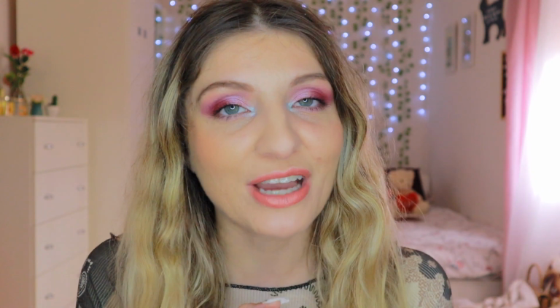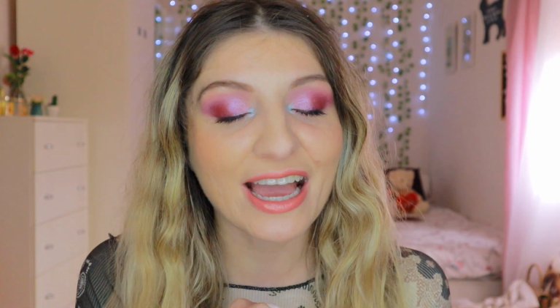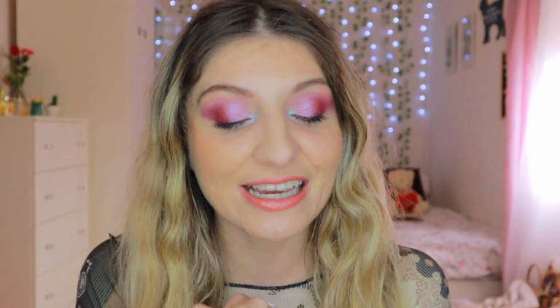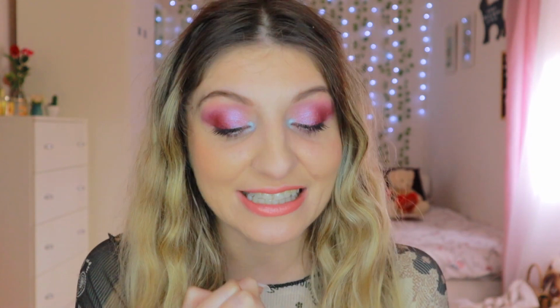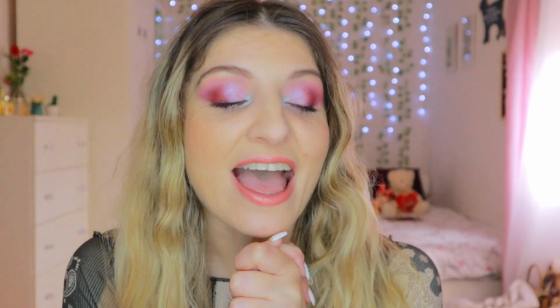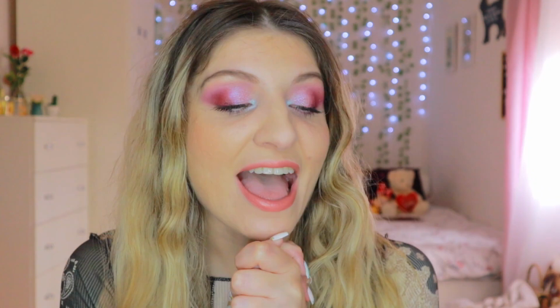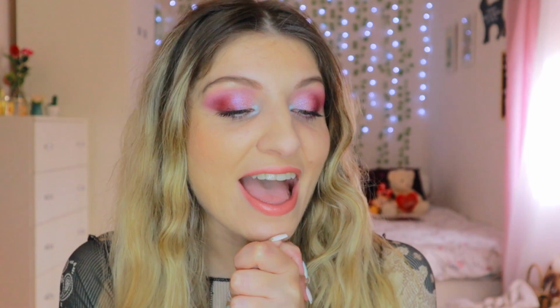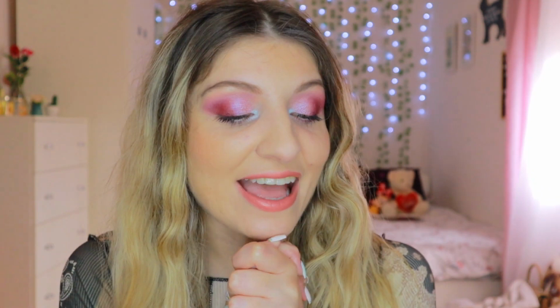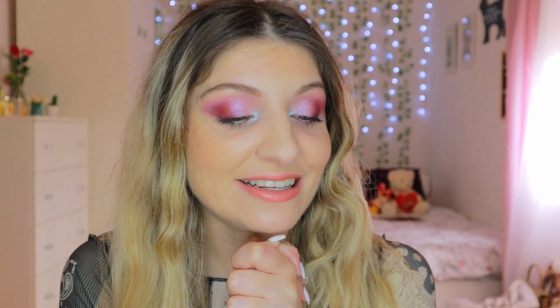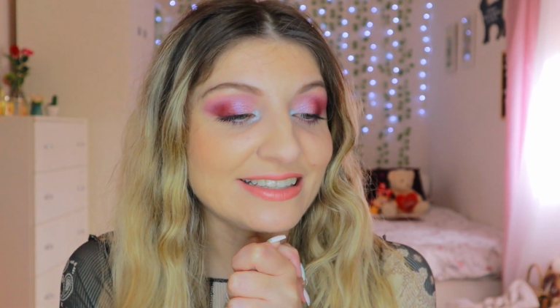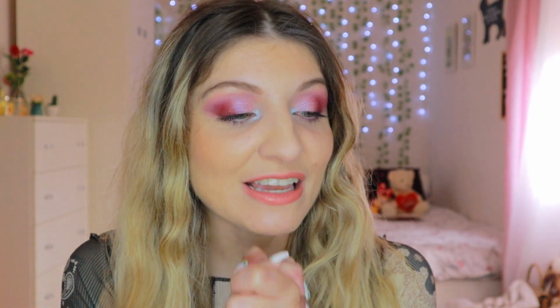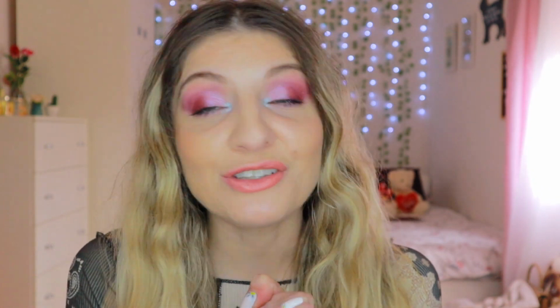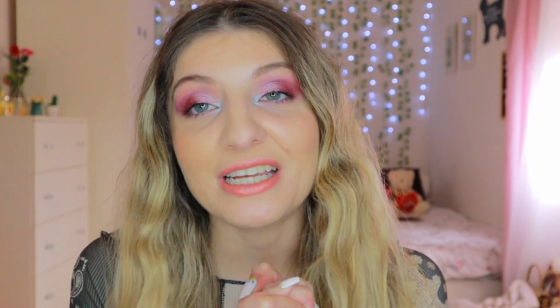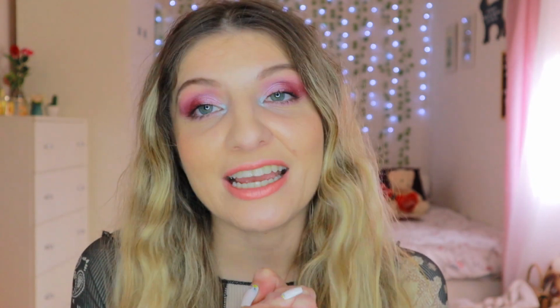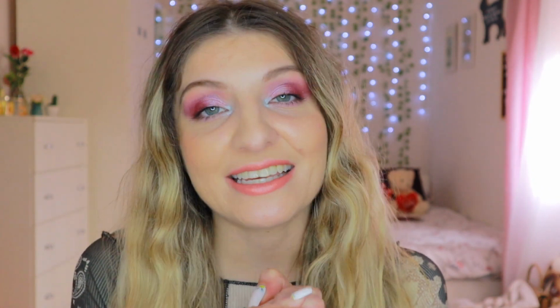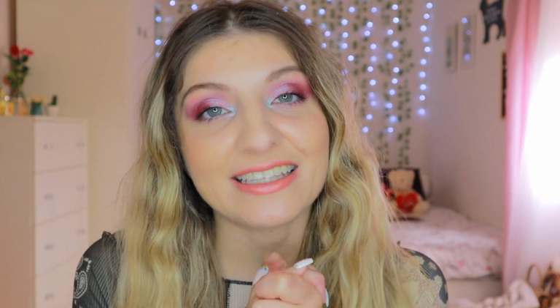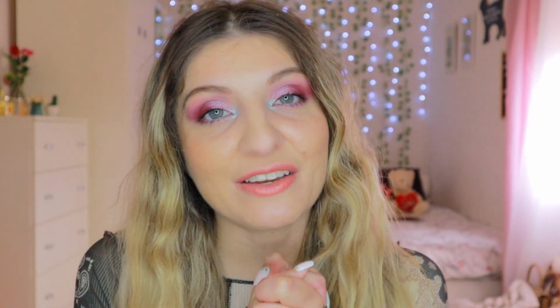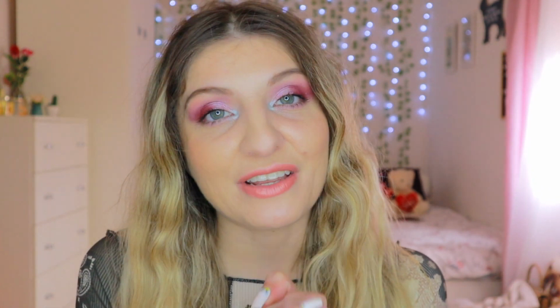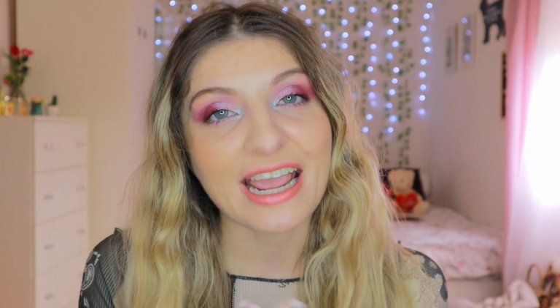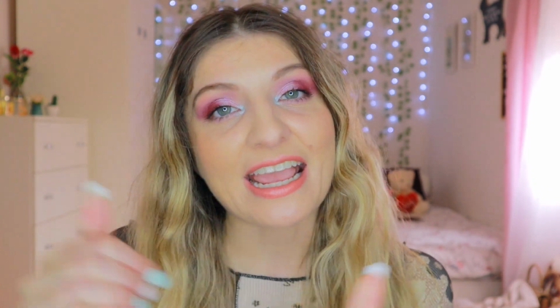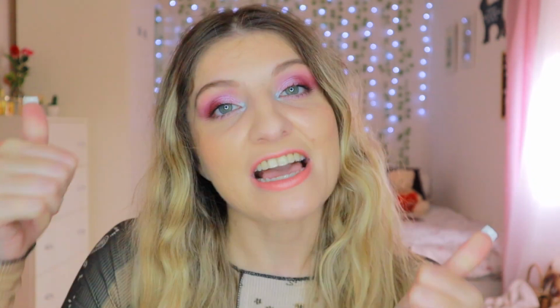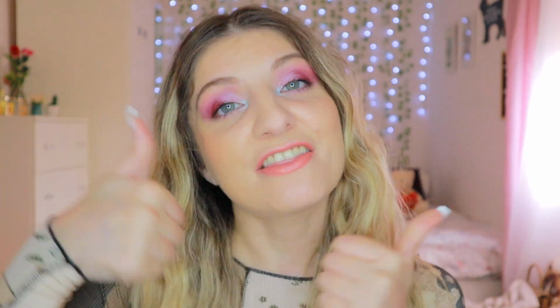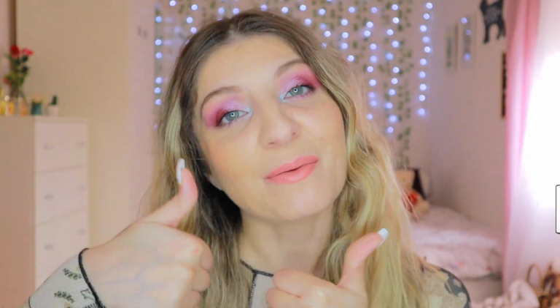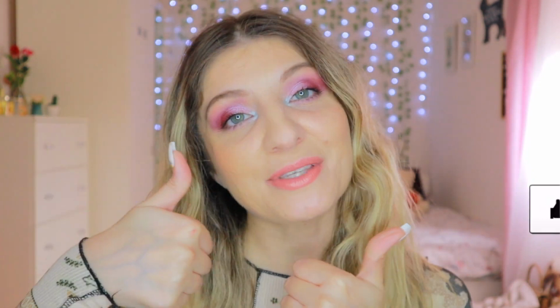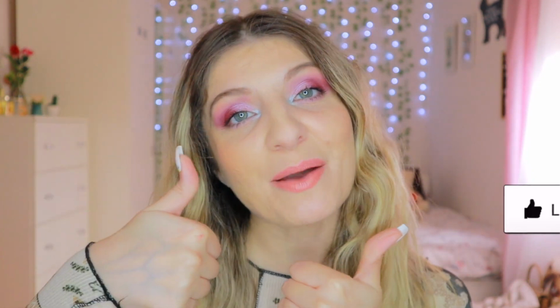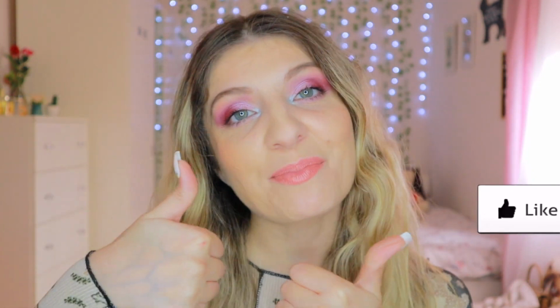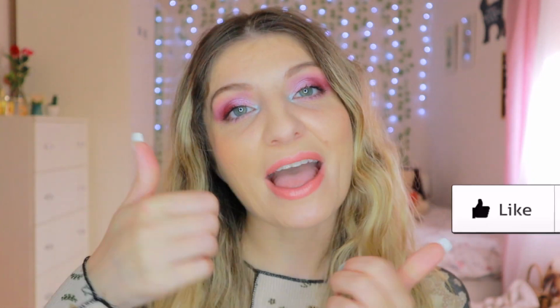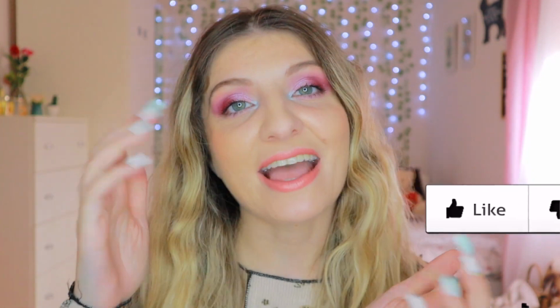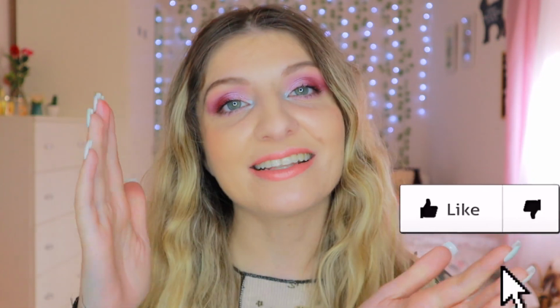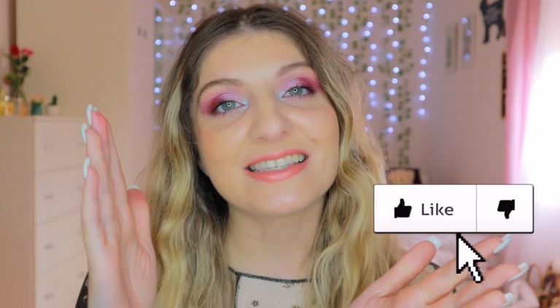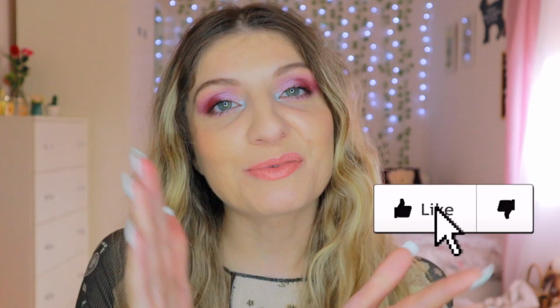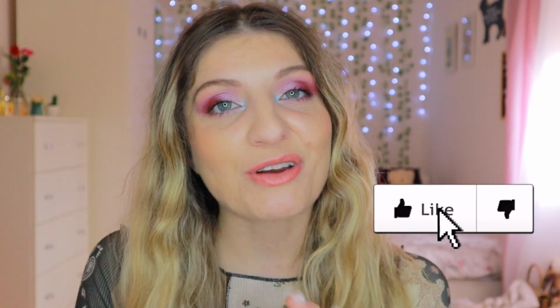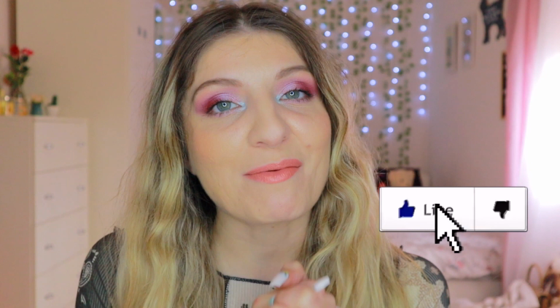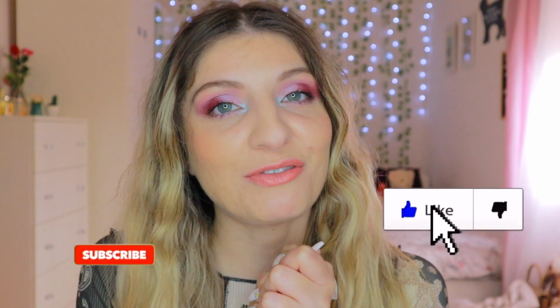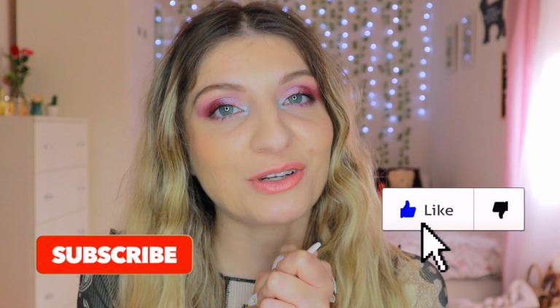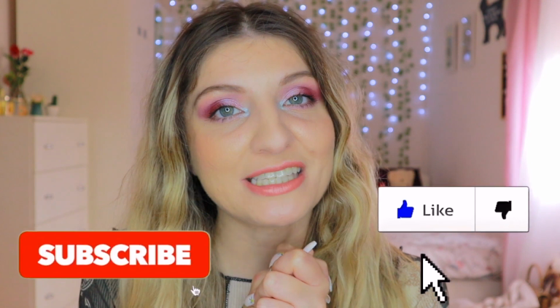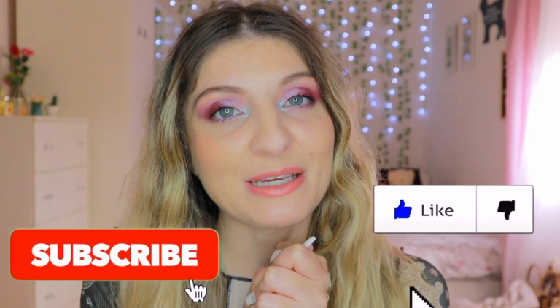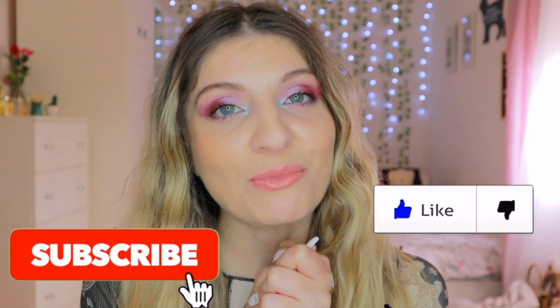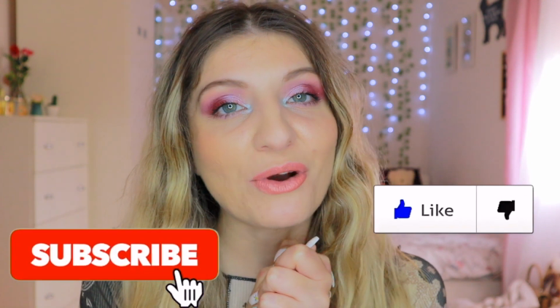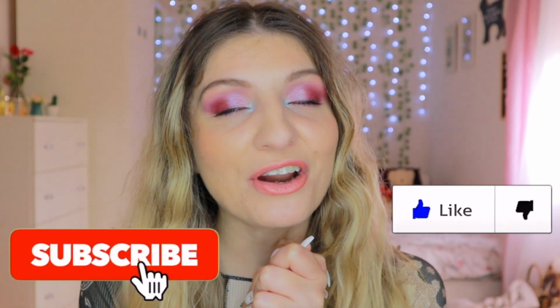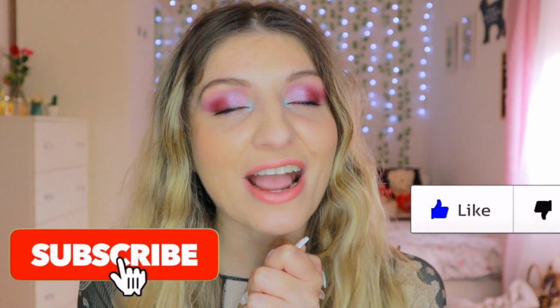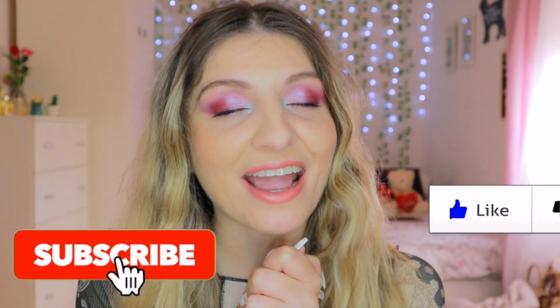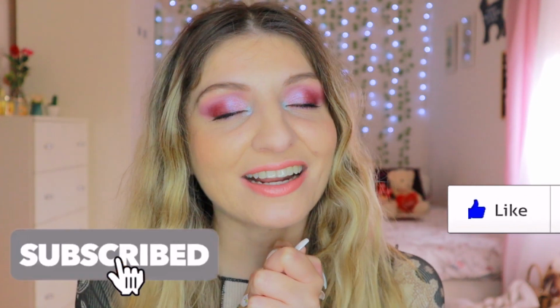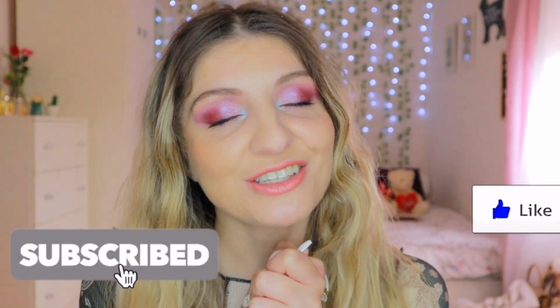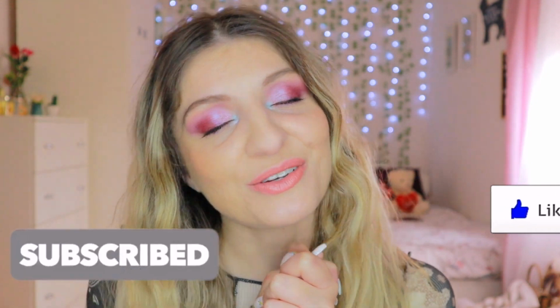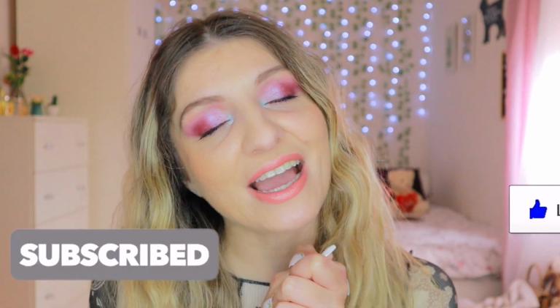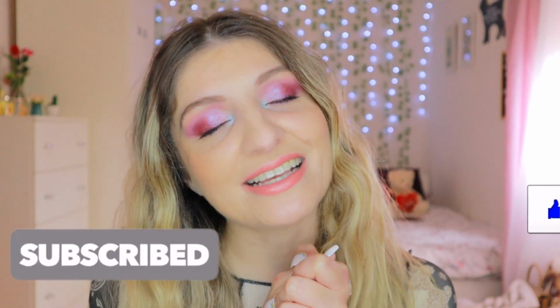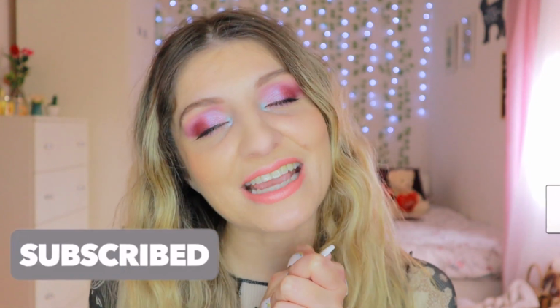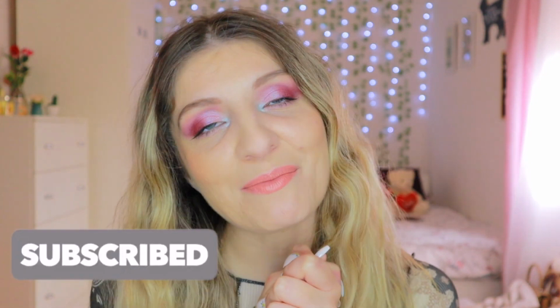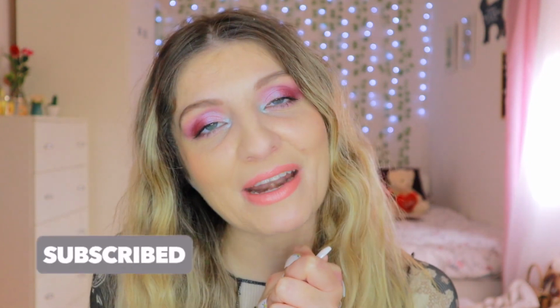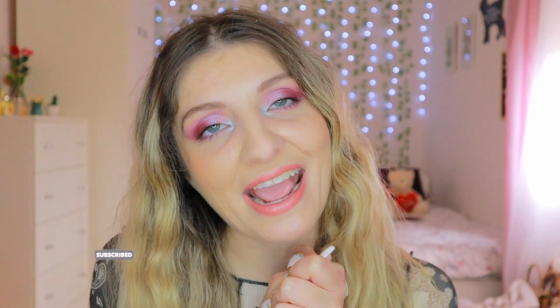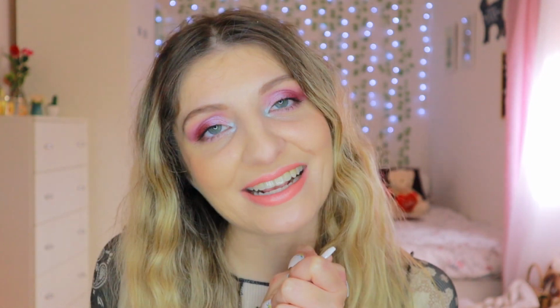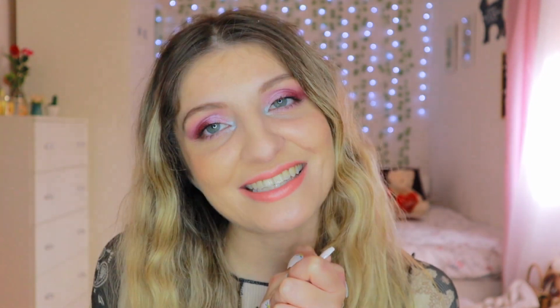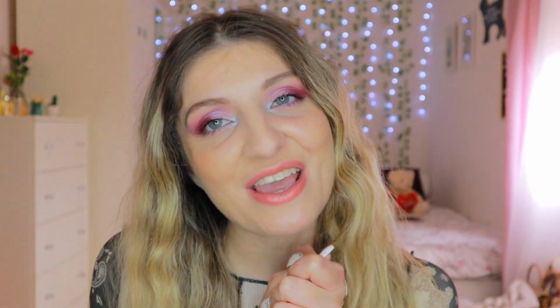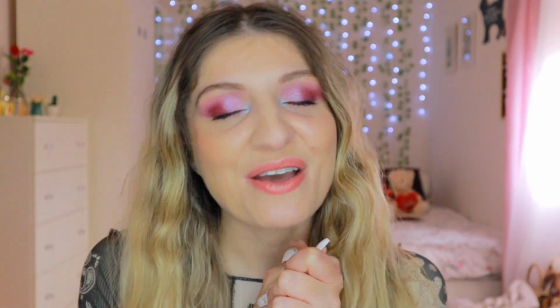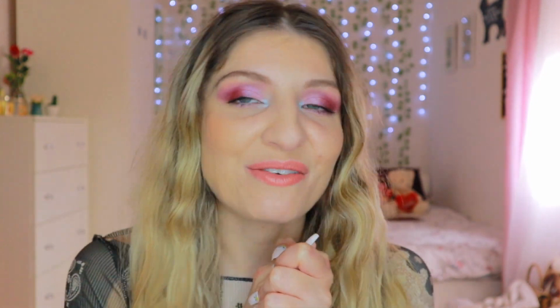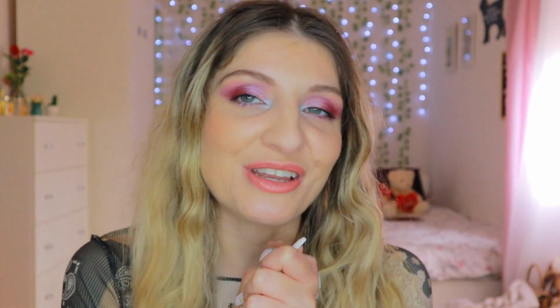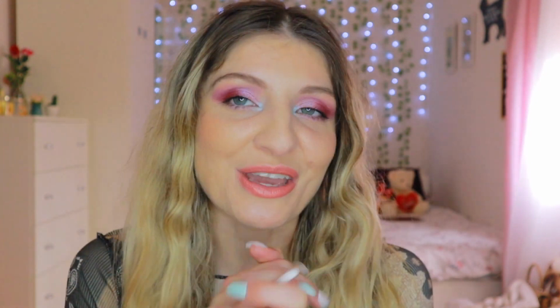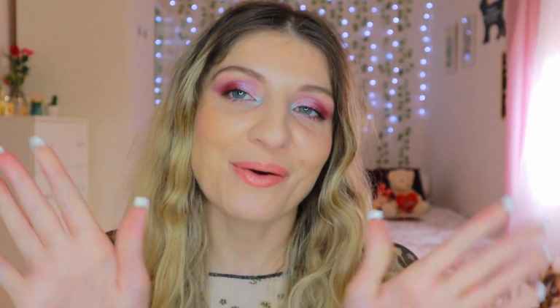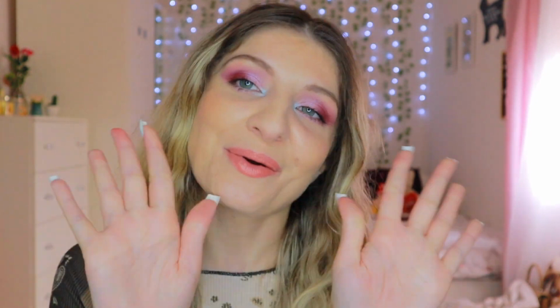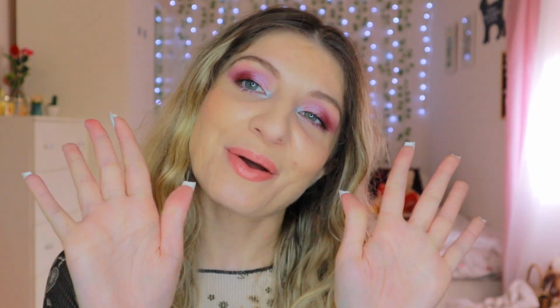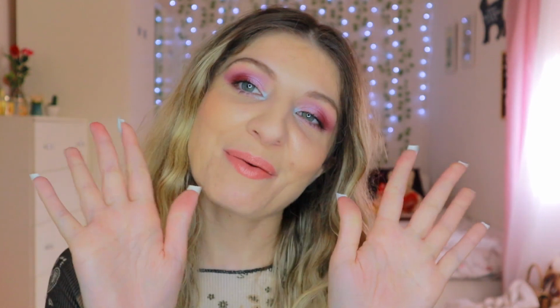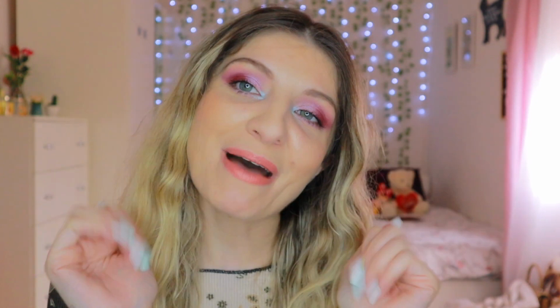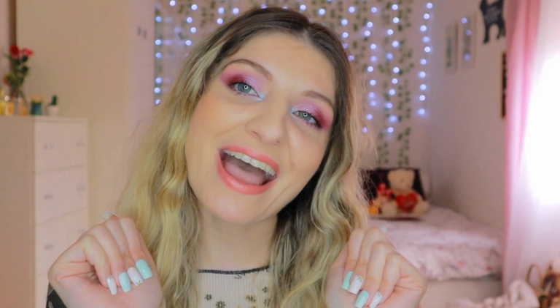That is the finished look. I hope you enjoyed watching me try out these products today. If you did, give it a thumbs up and subscribe if you want to see more, and I'll see you guys in my next video. Bye!